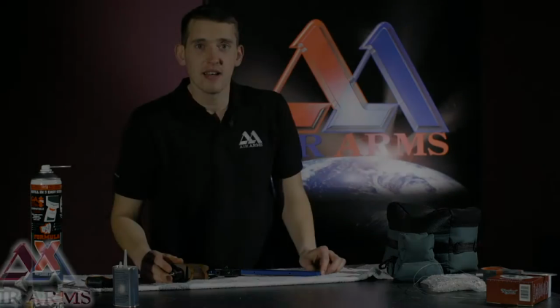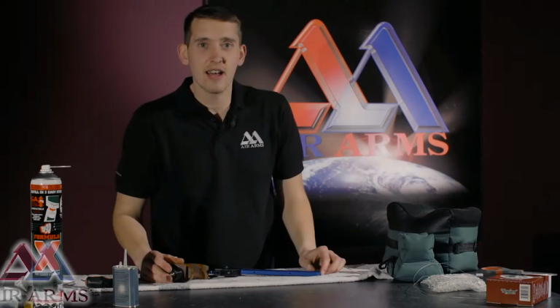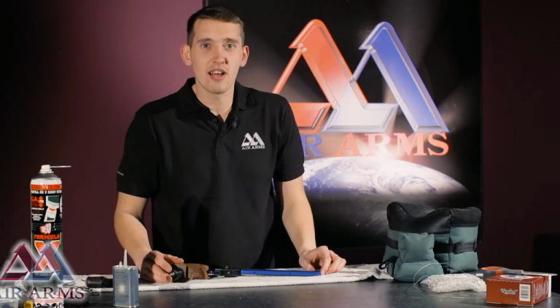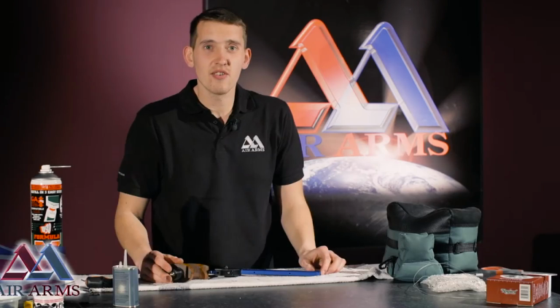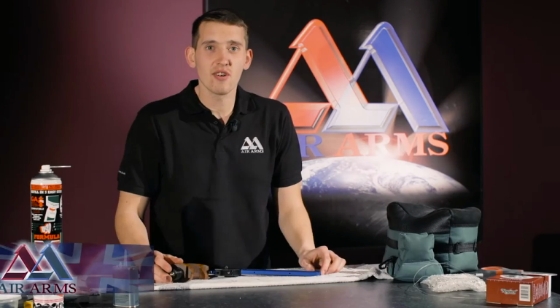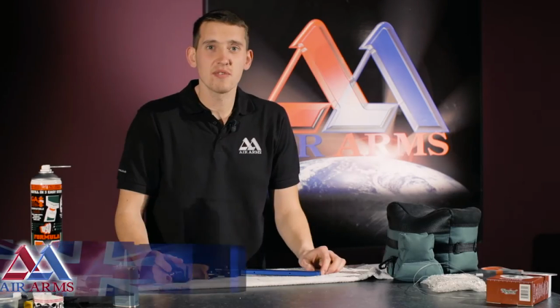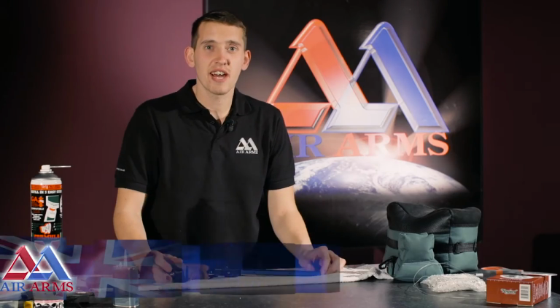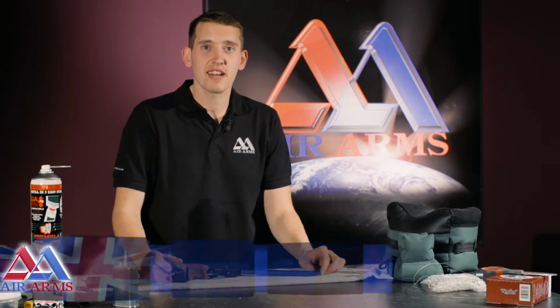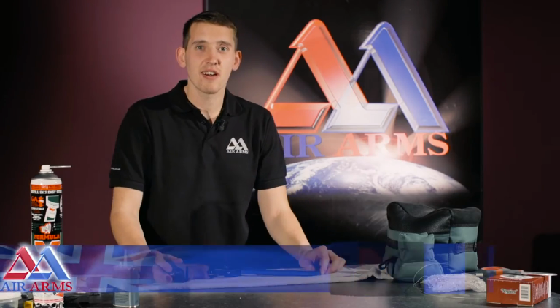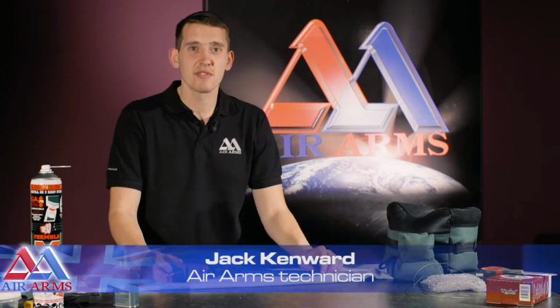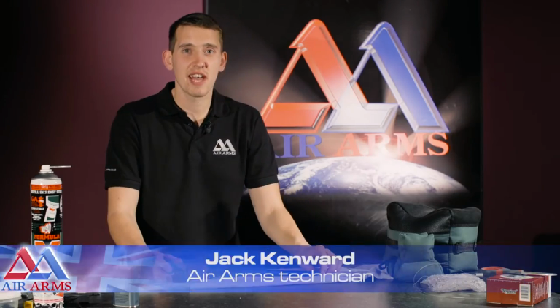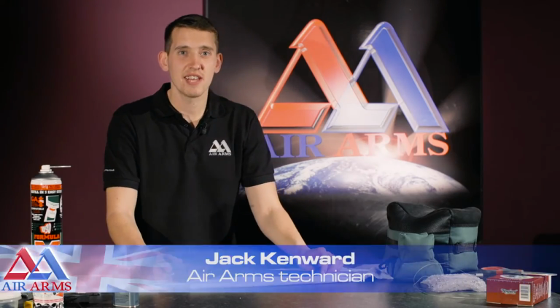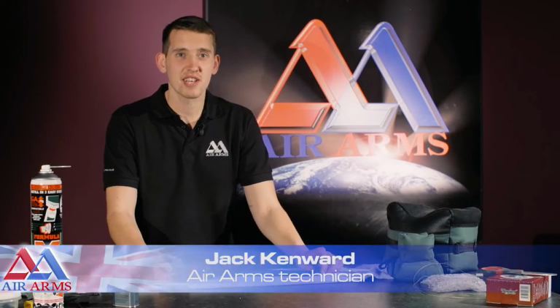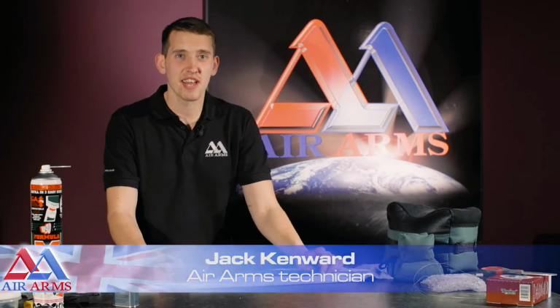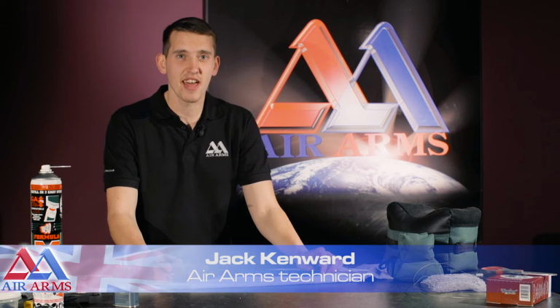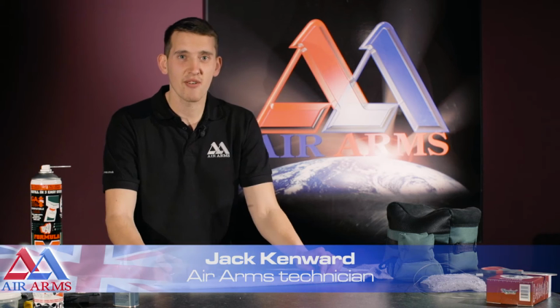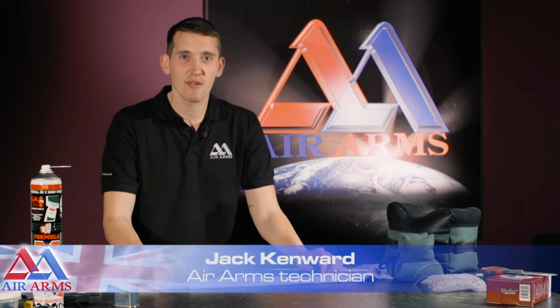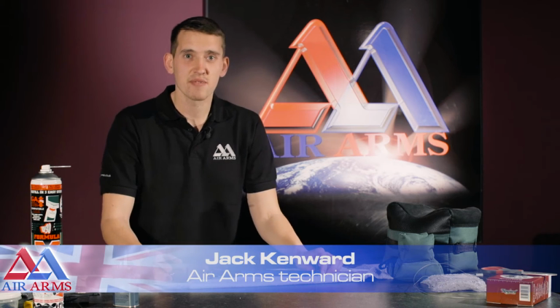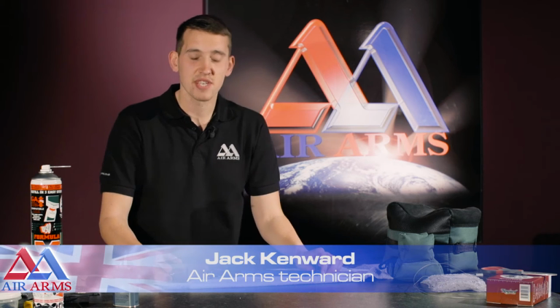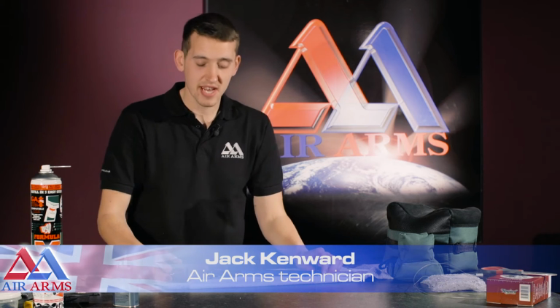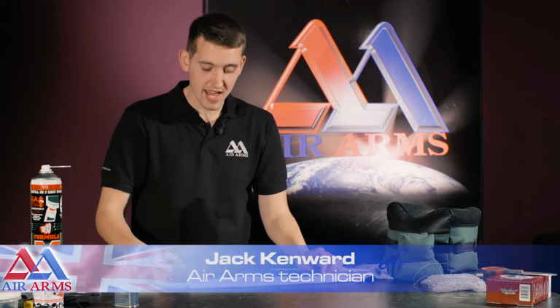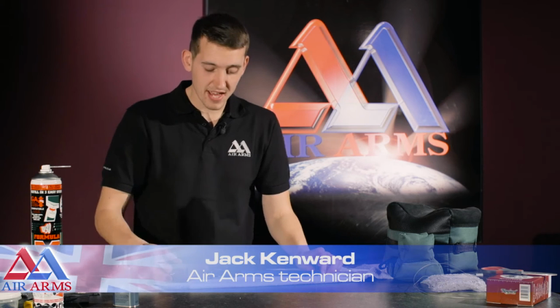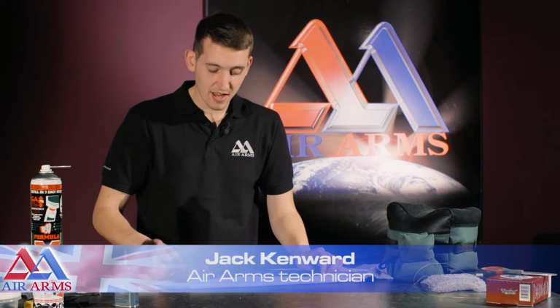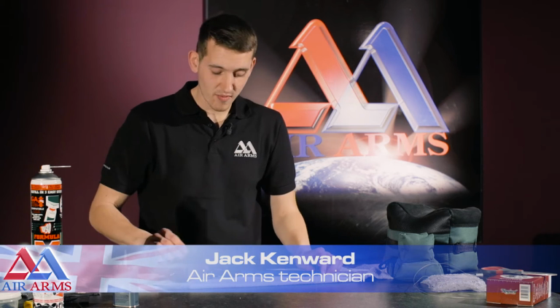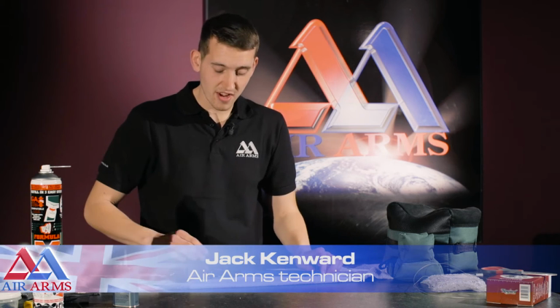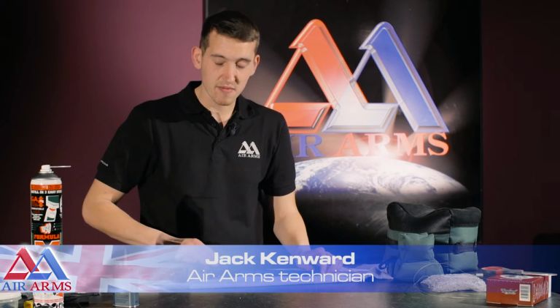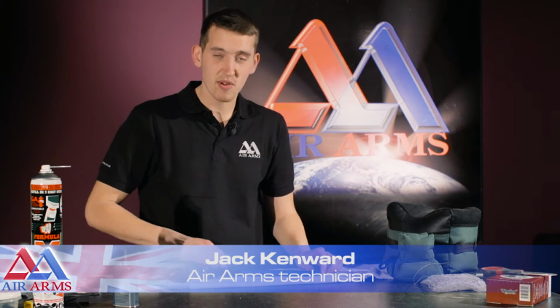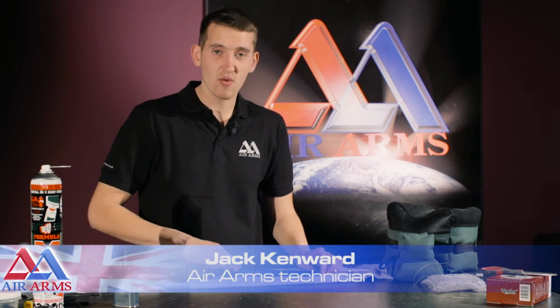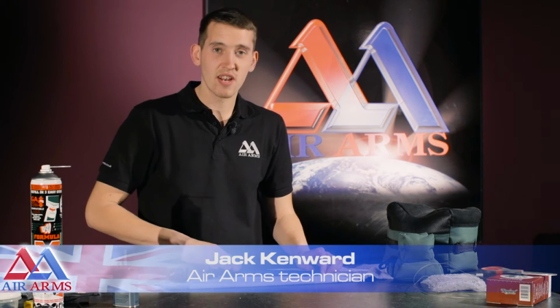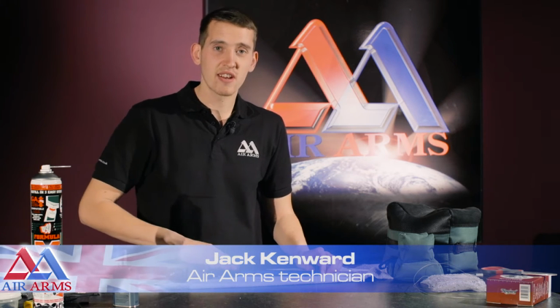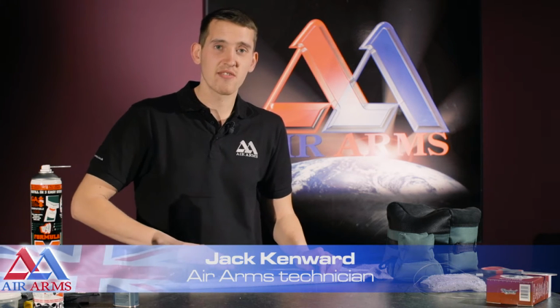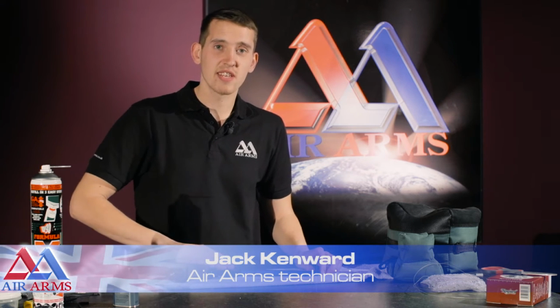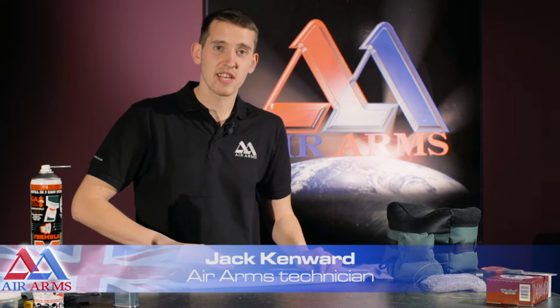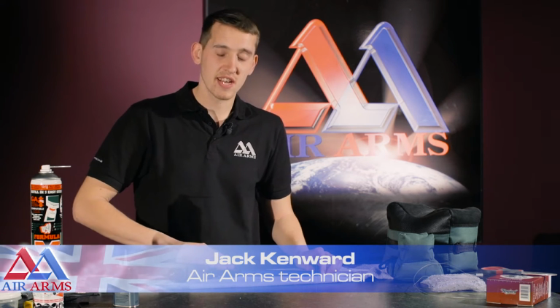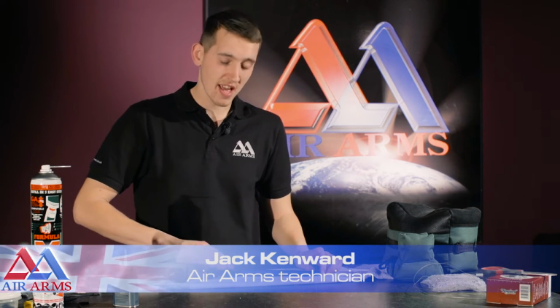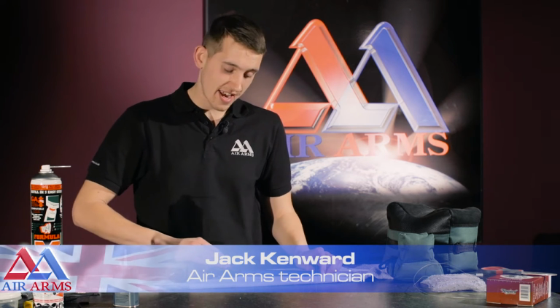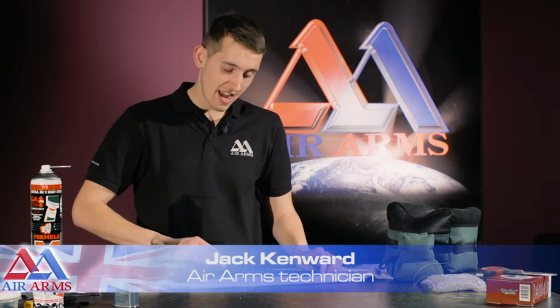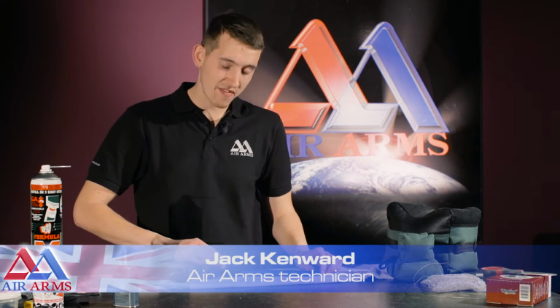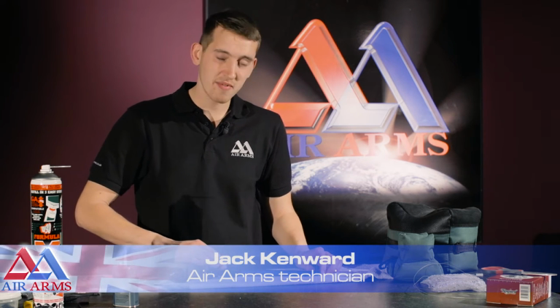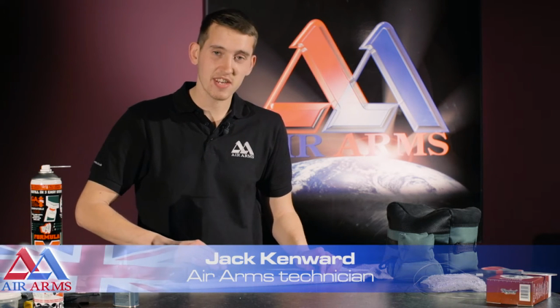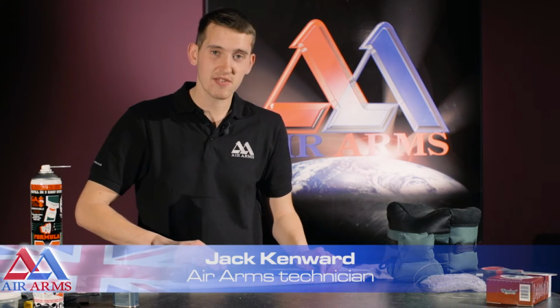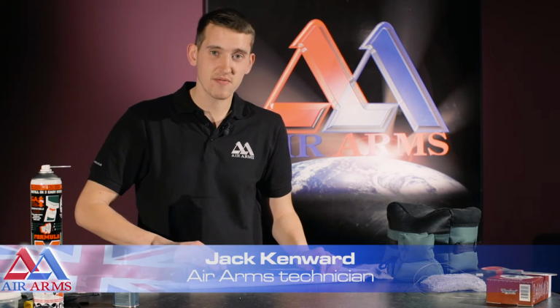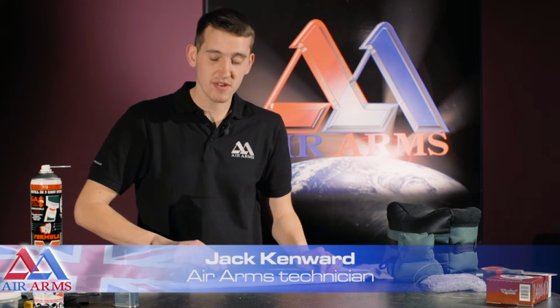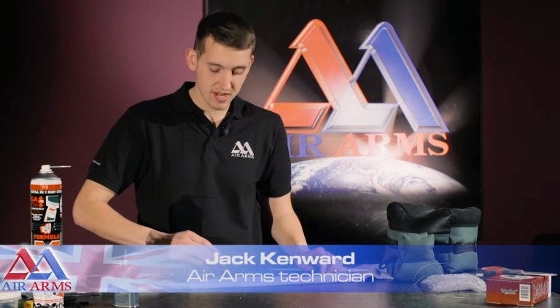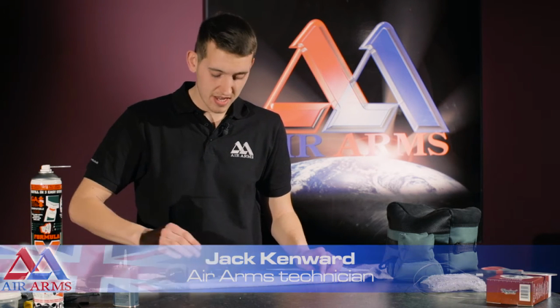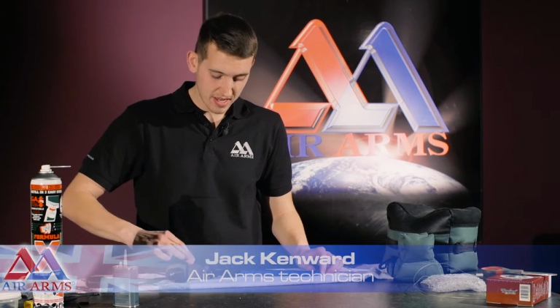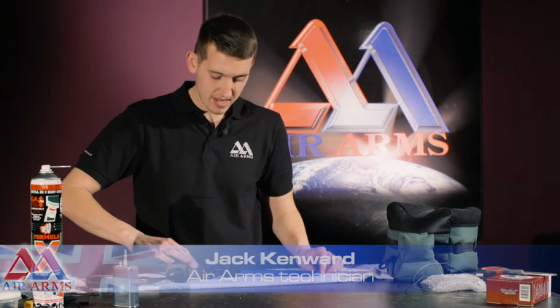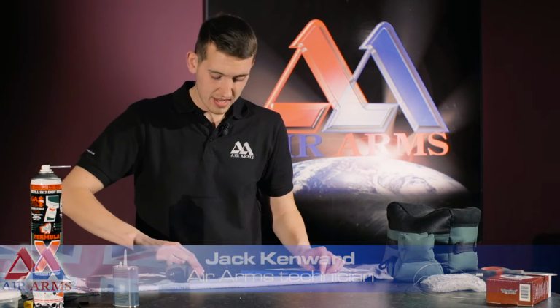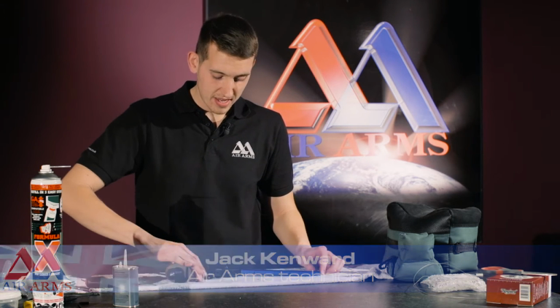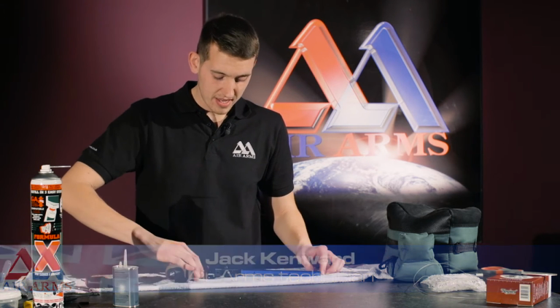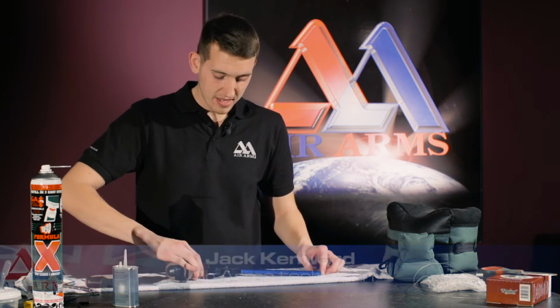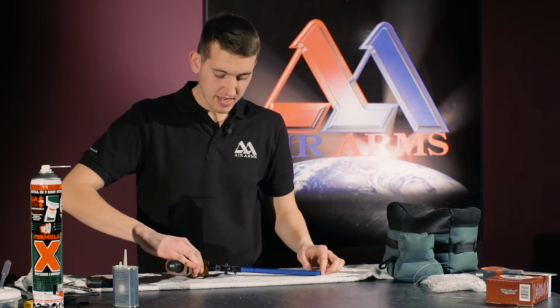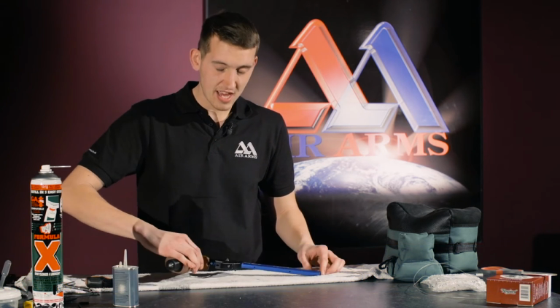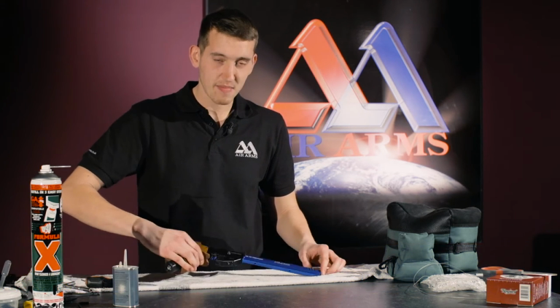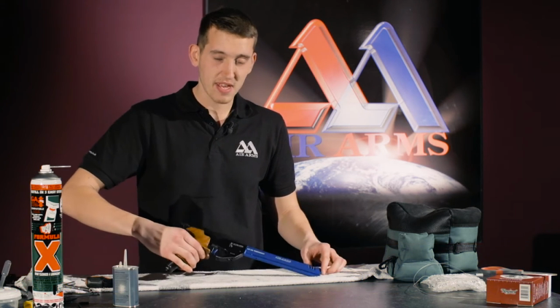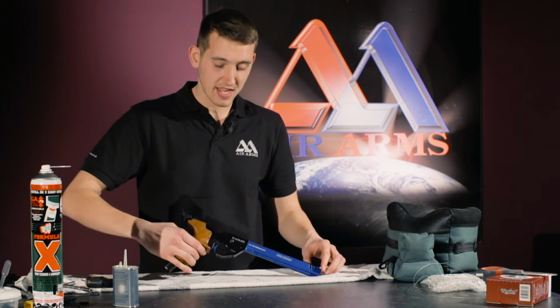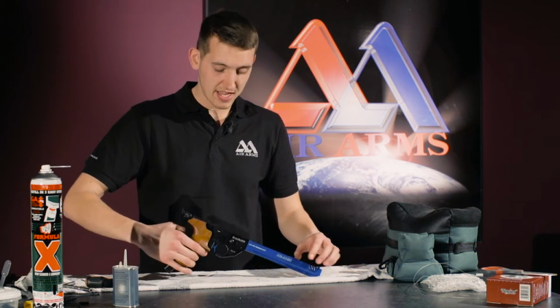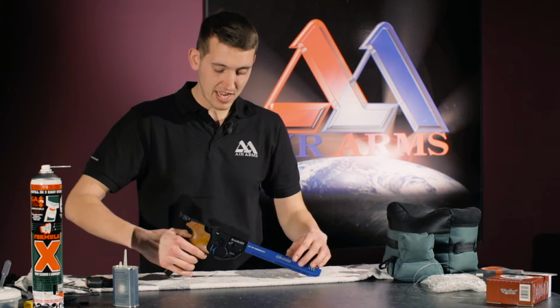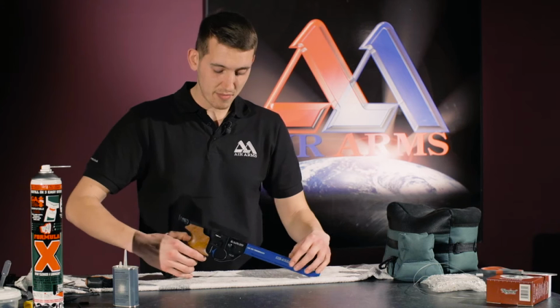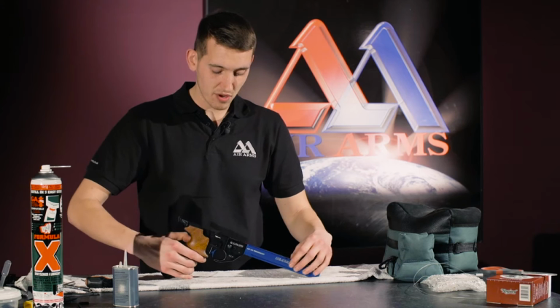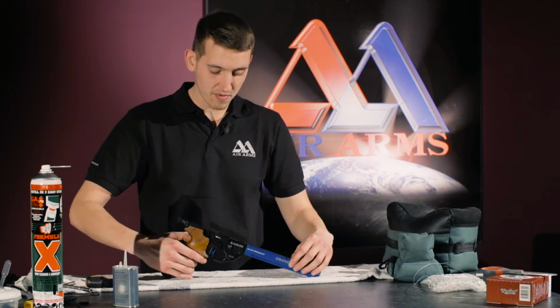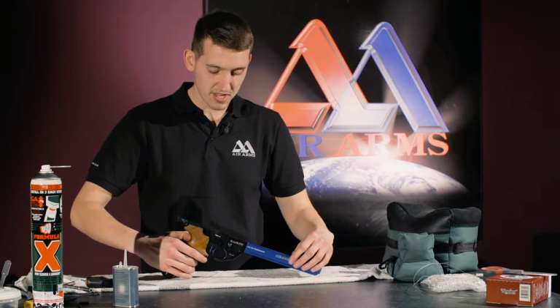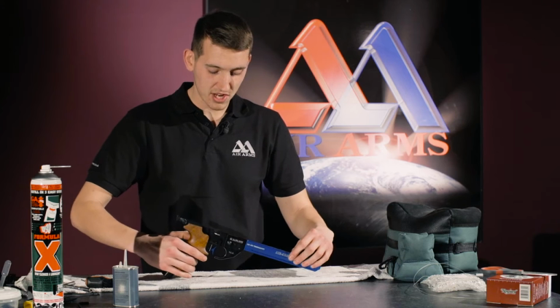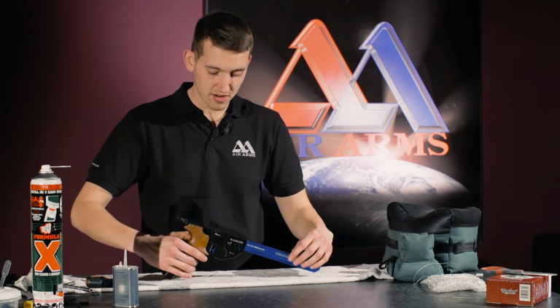Hello, I'm Jack. I'm a technician at Air Arms. Today, we're going to be oiling and greasing an Alpha pistol to keep it in tip-top condition.